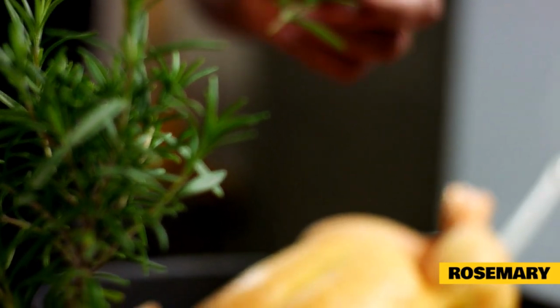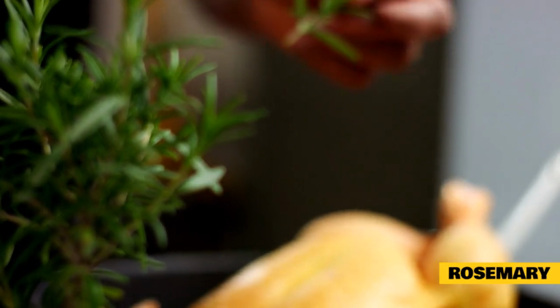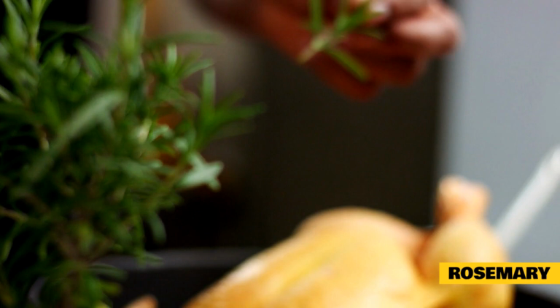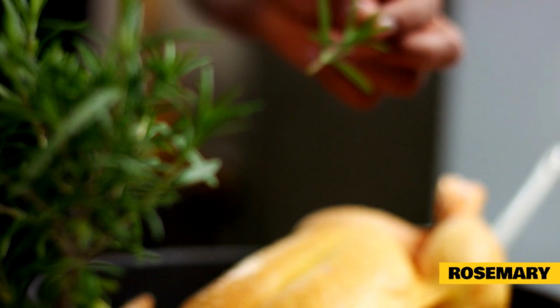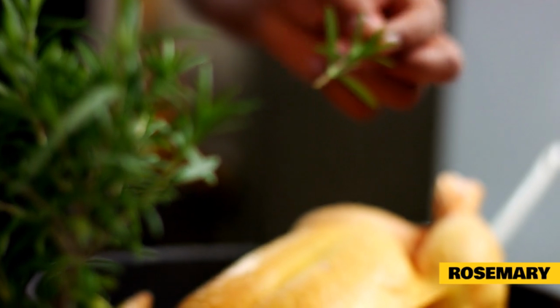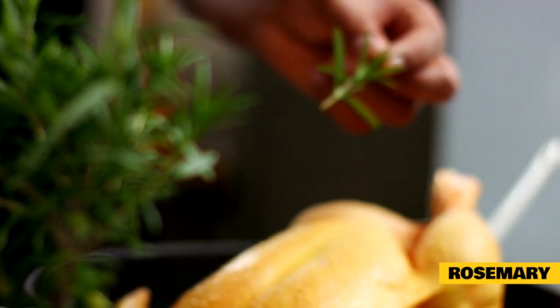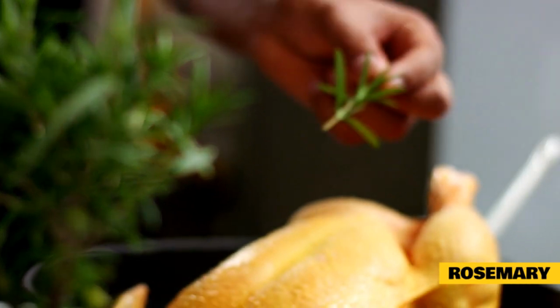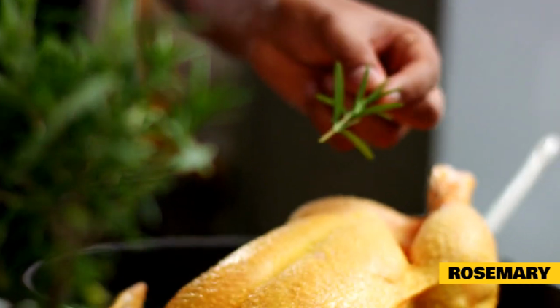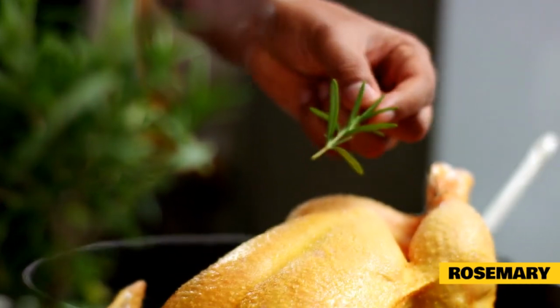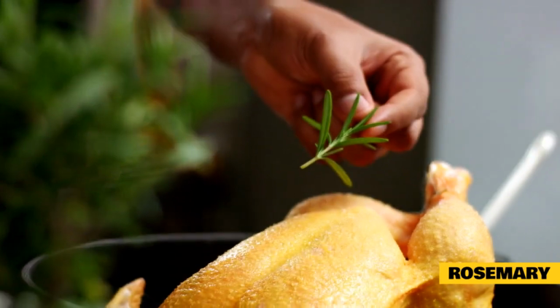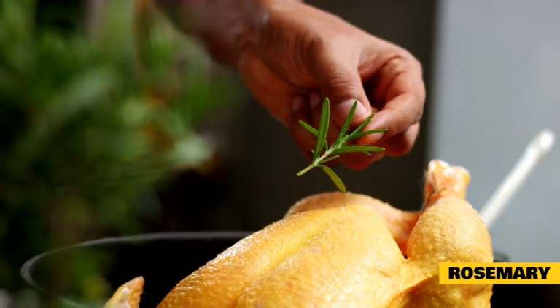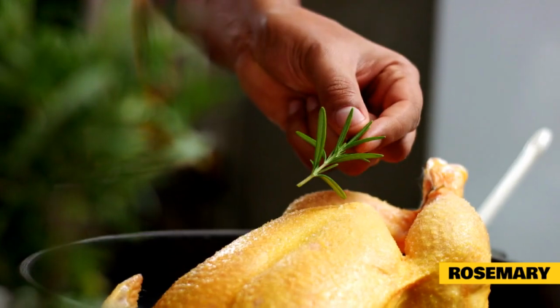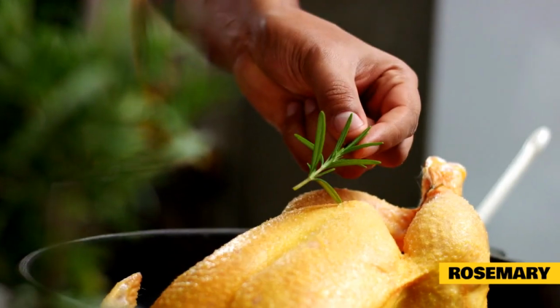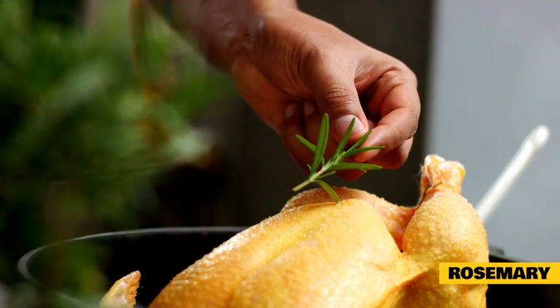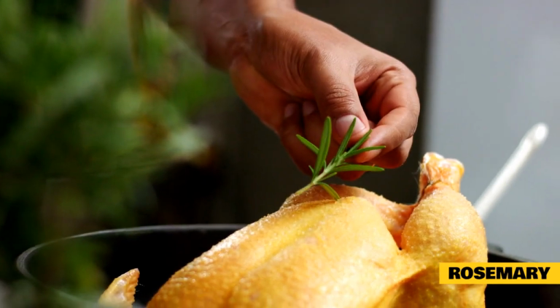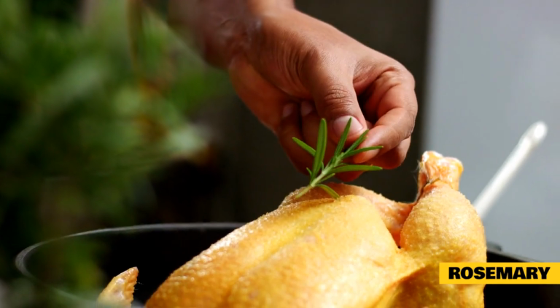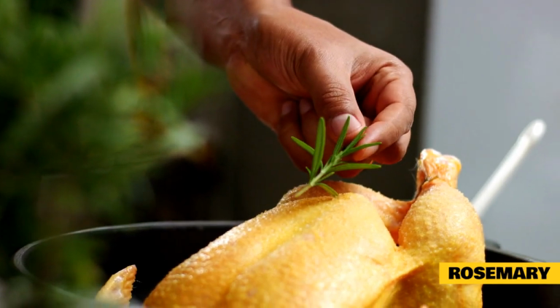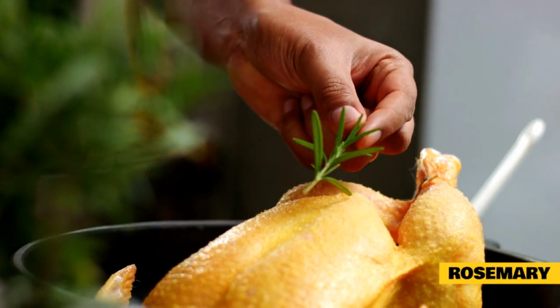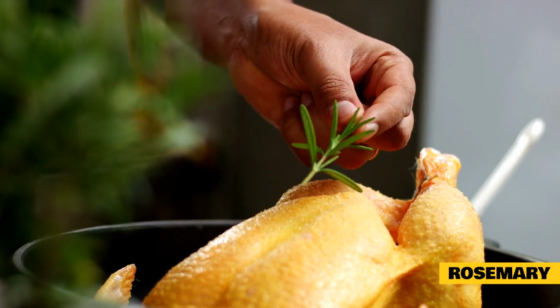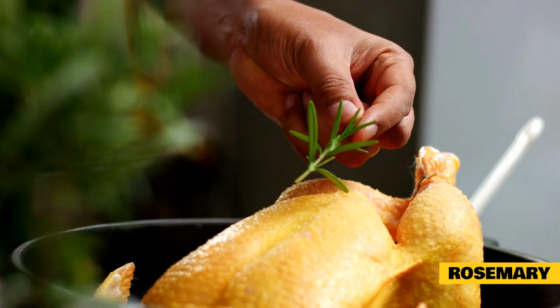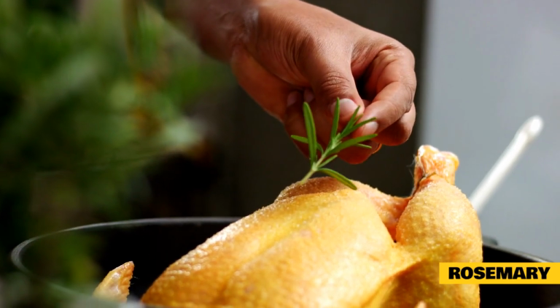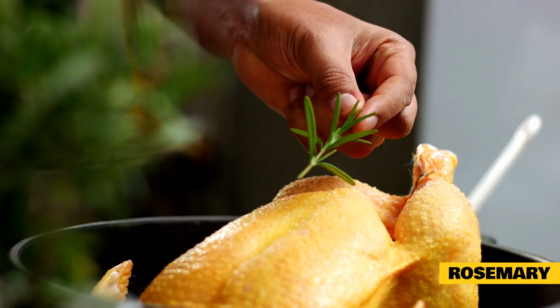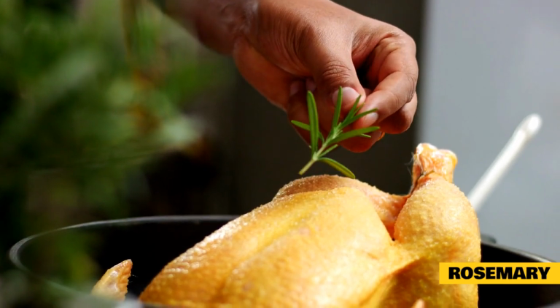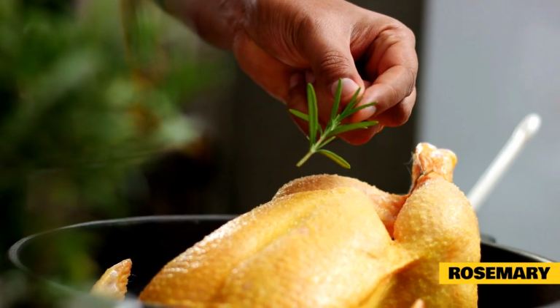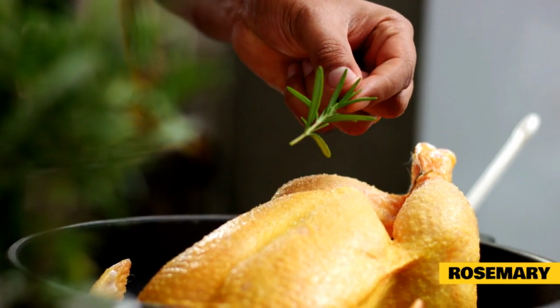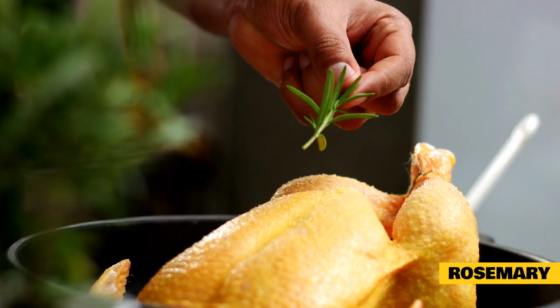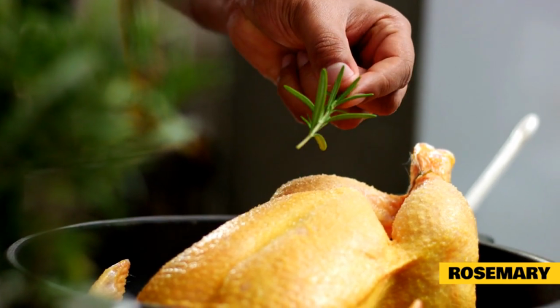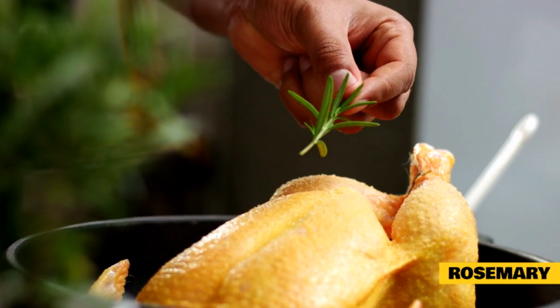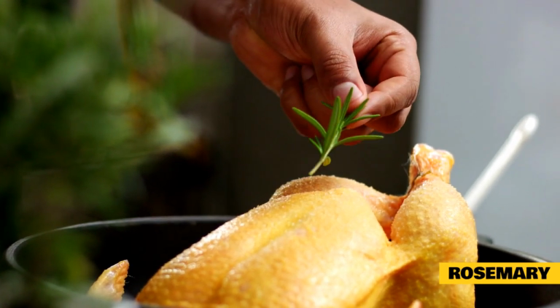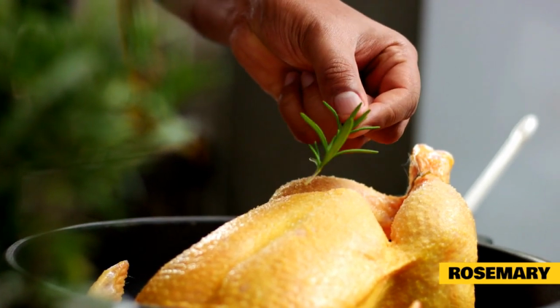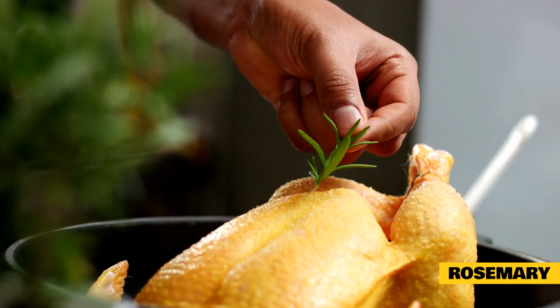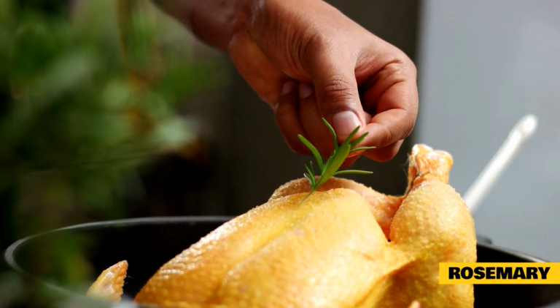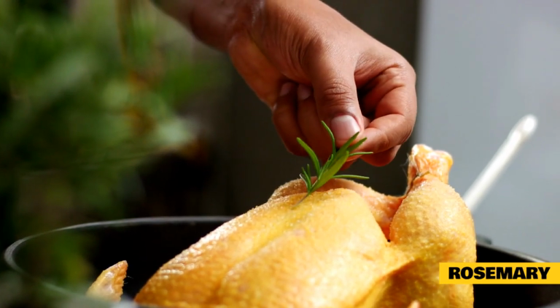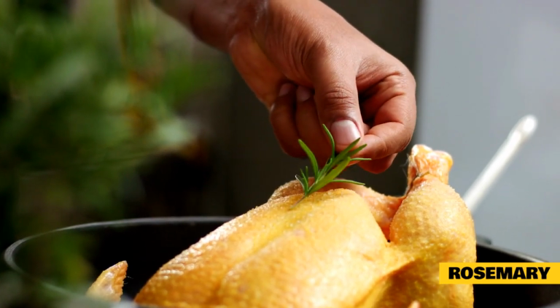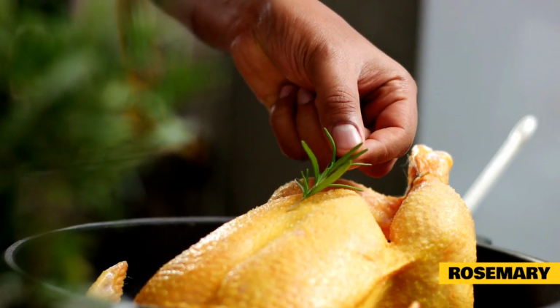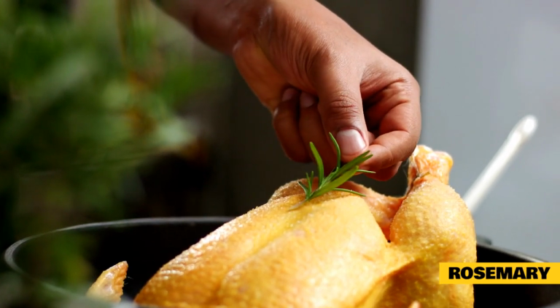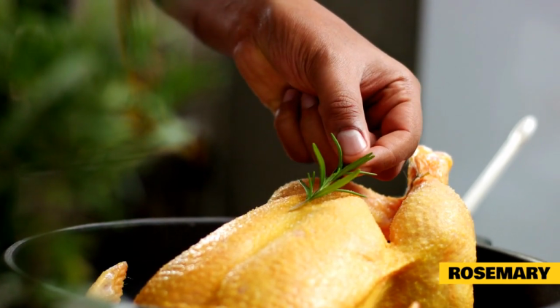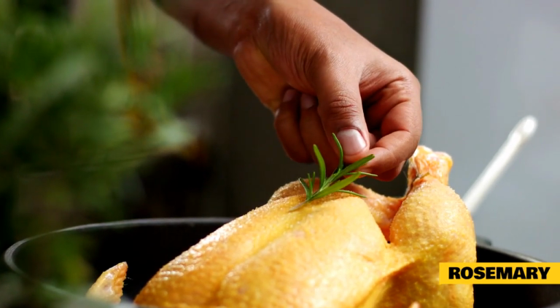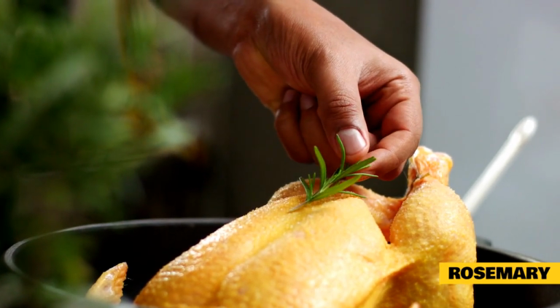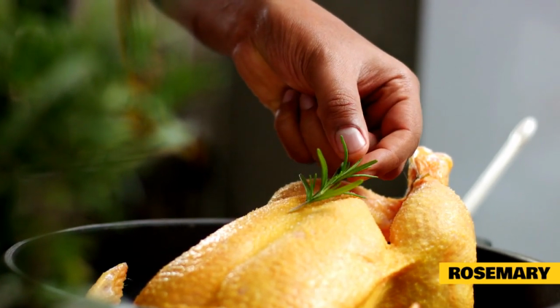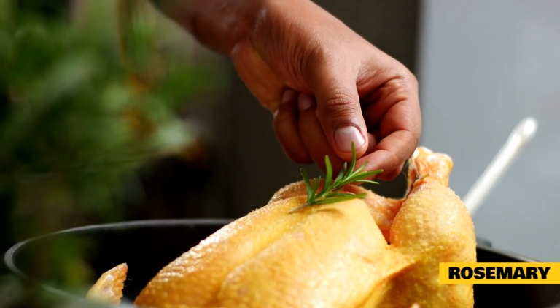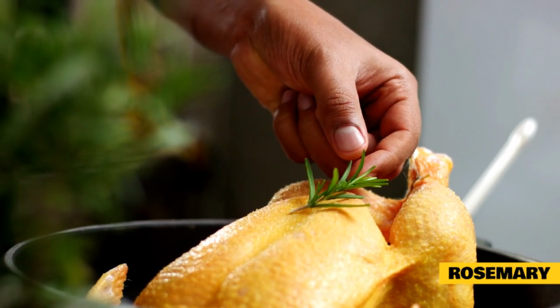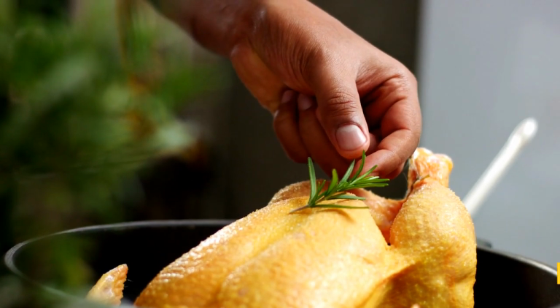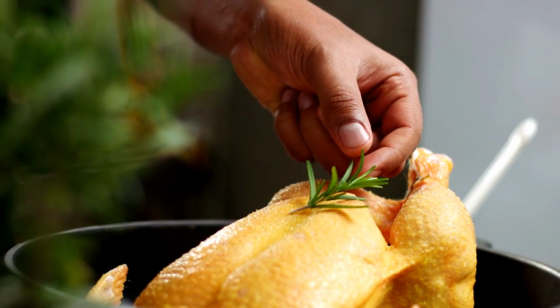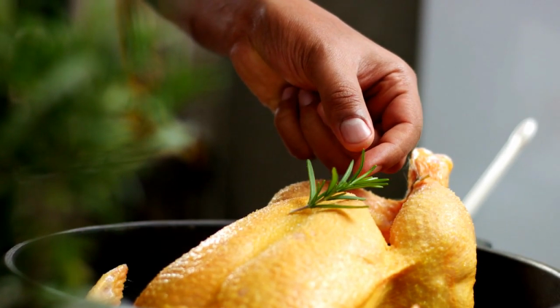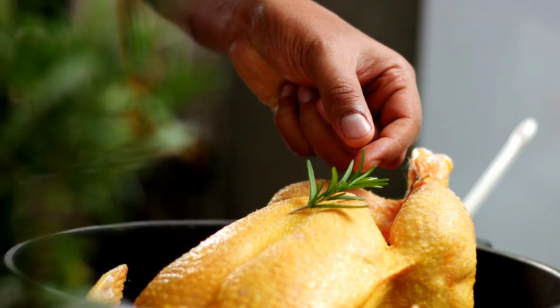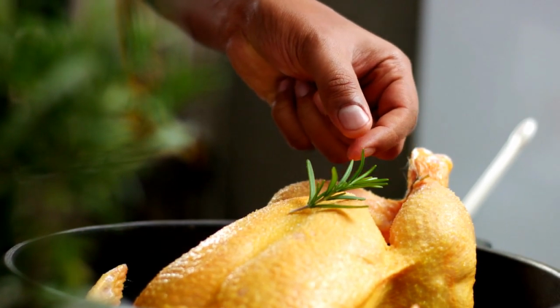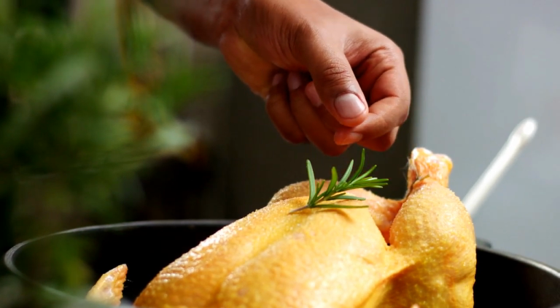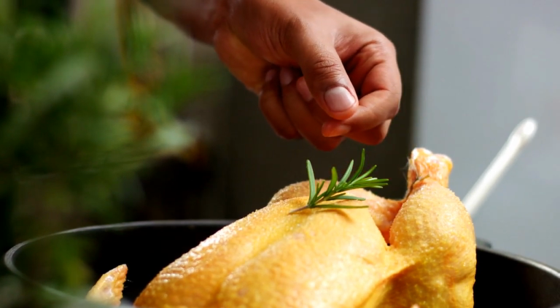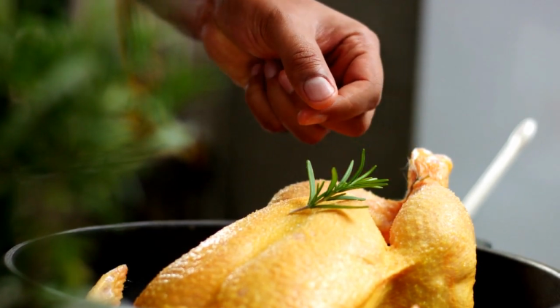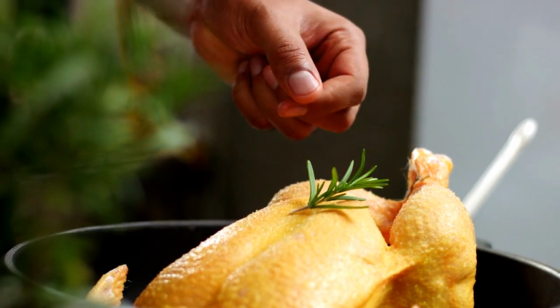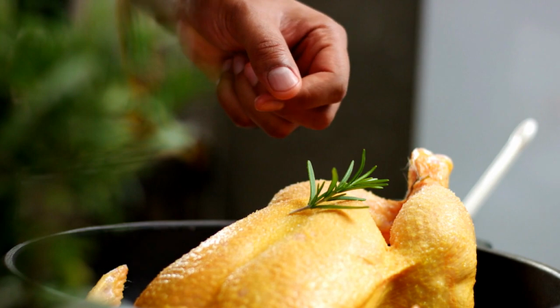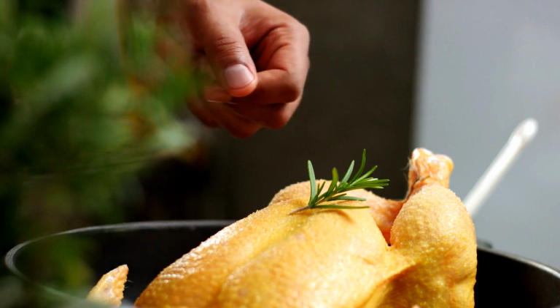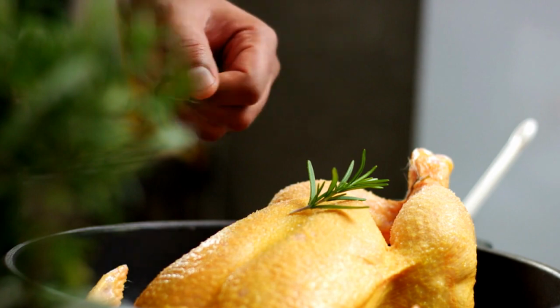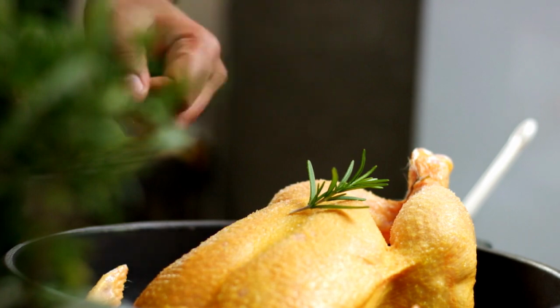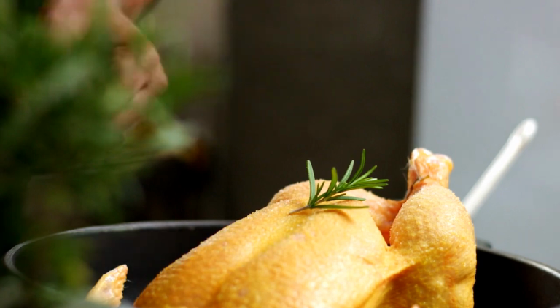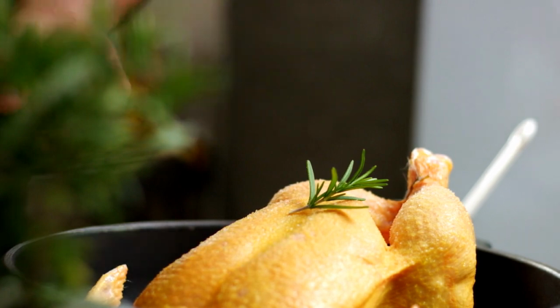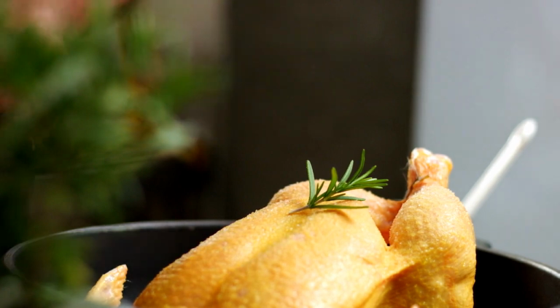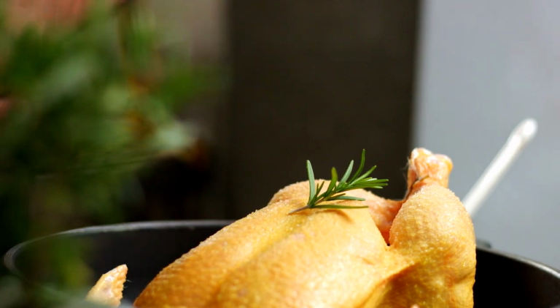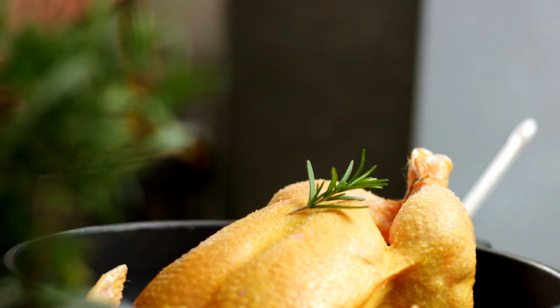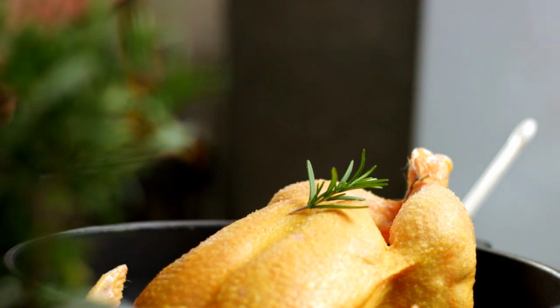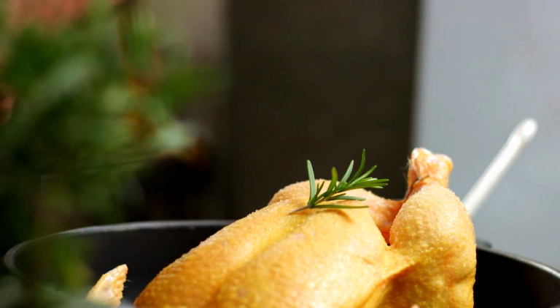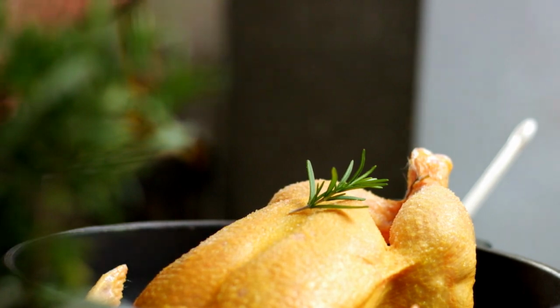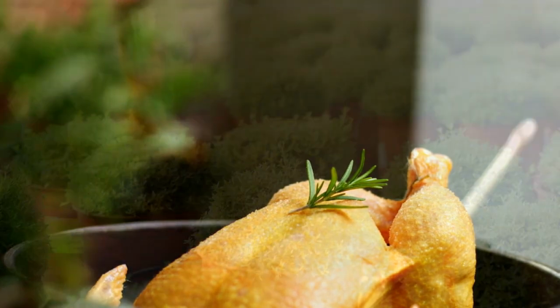Rosemary is another useful herb with mild medicinal properties that can help a rabbit's overall health. It's good for treating arthritis, preventing heart disease, aiding digestive health, and even helping in the prevention of some tumorous cancers.